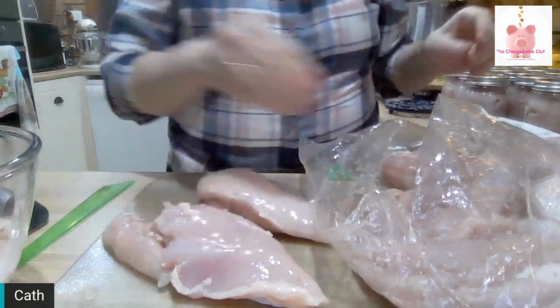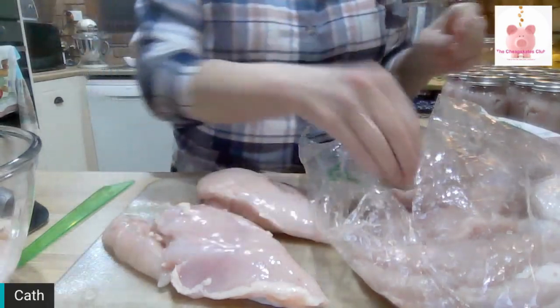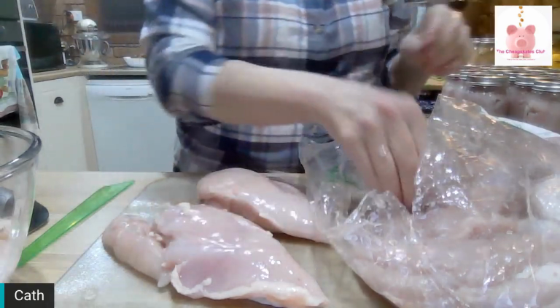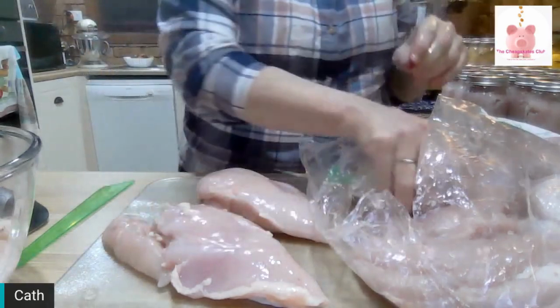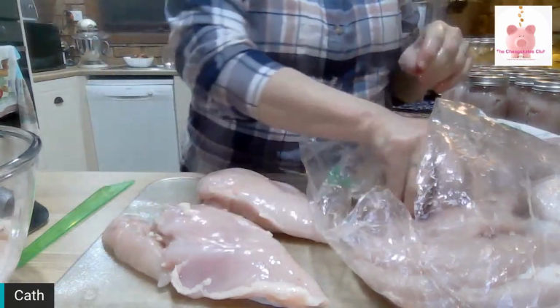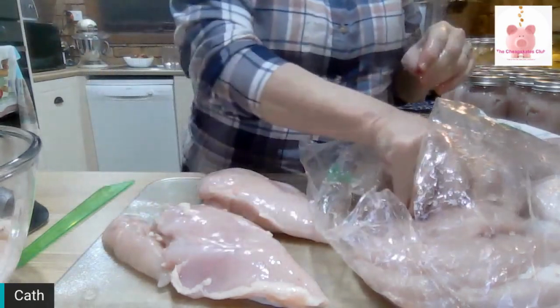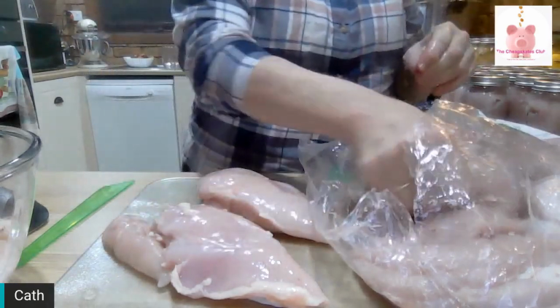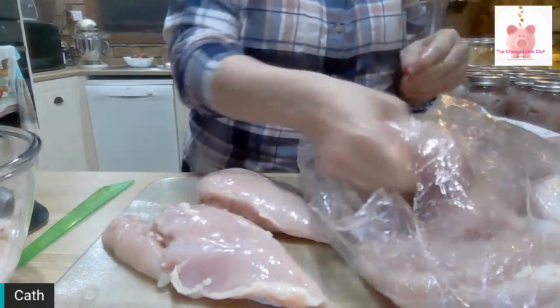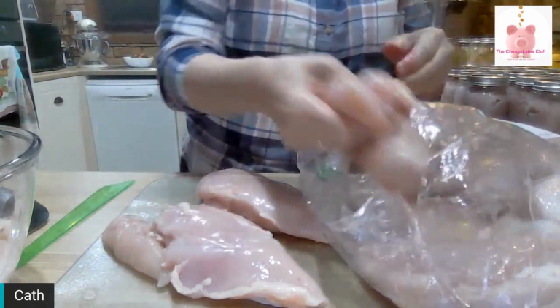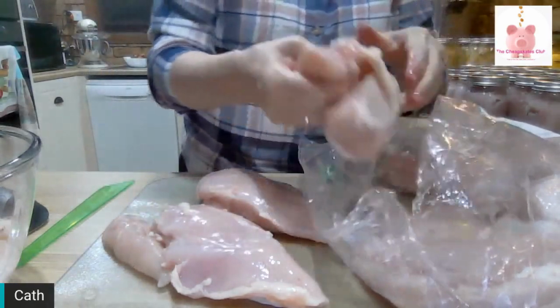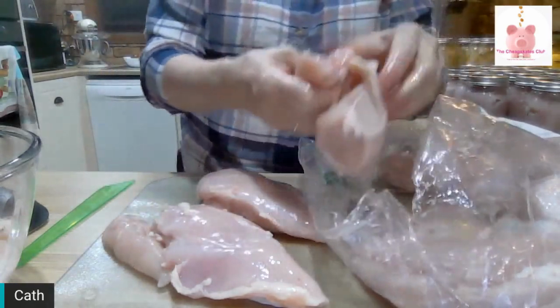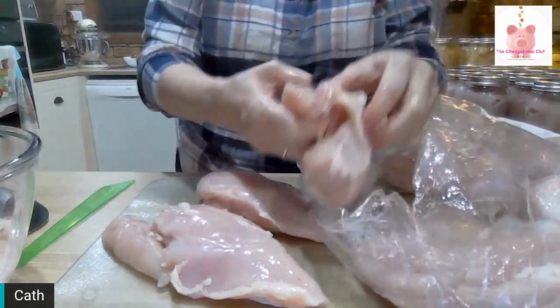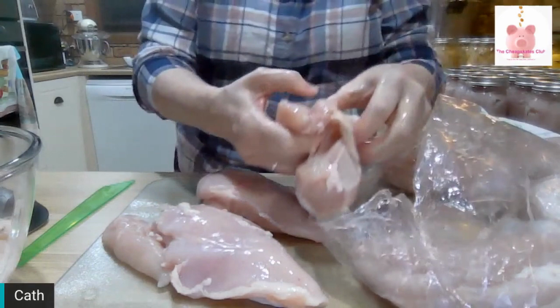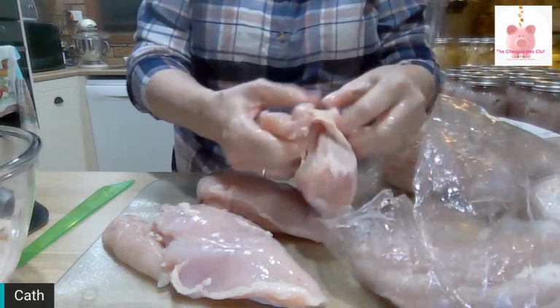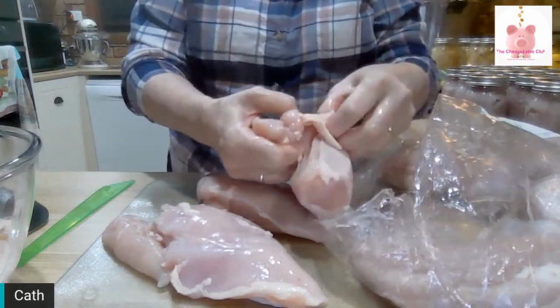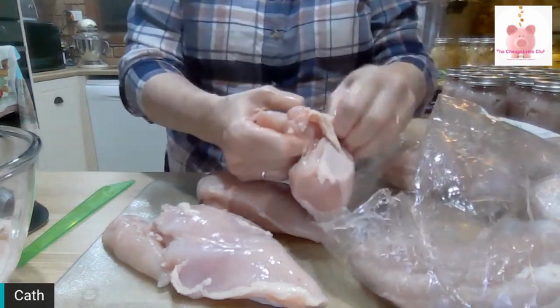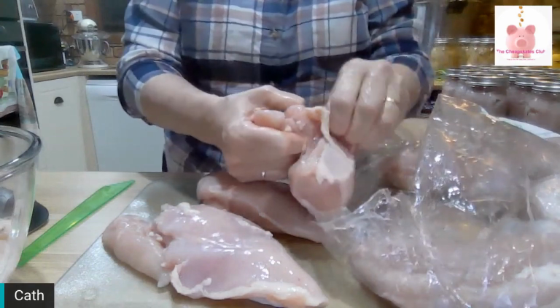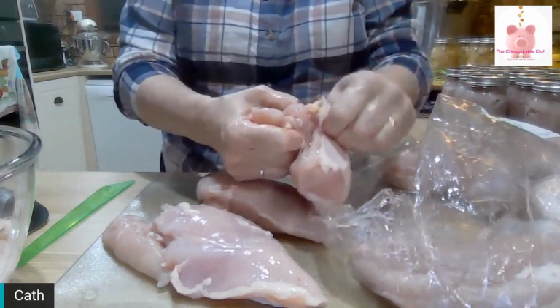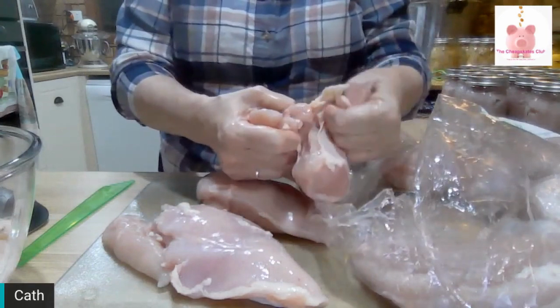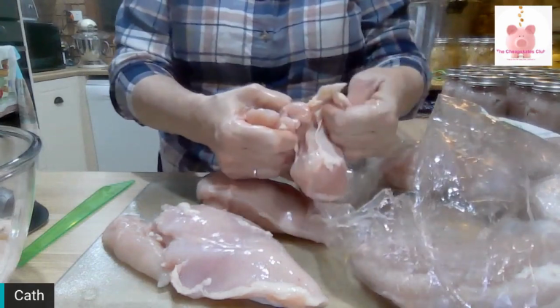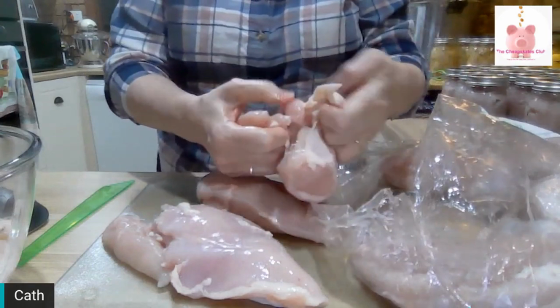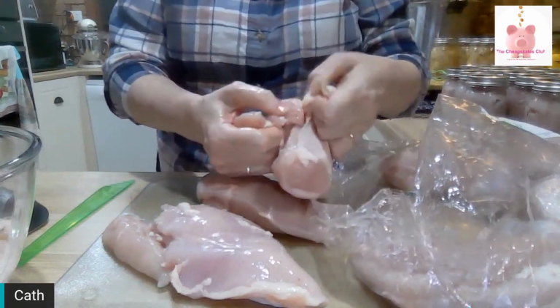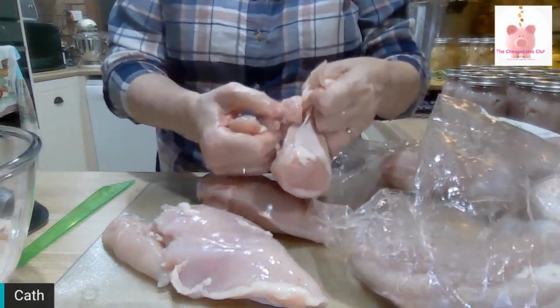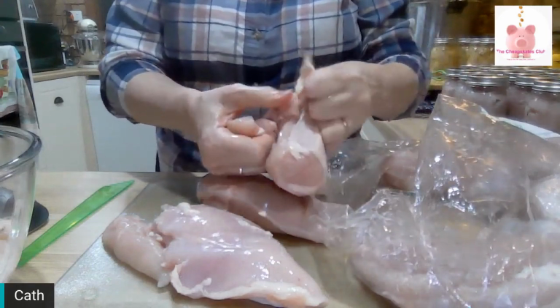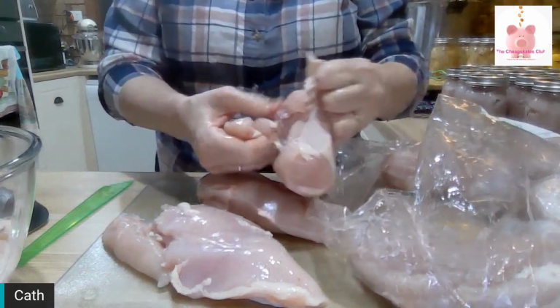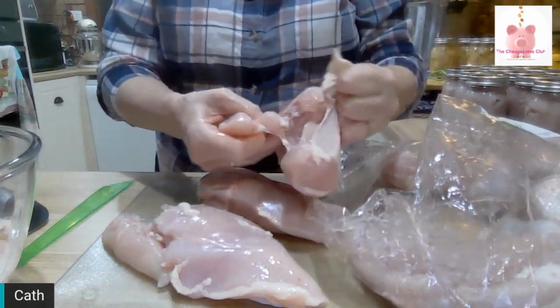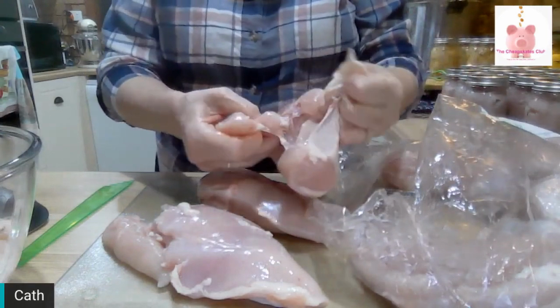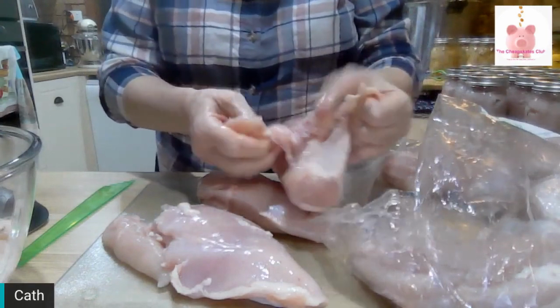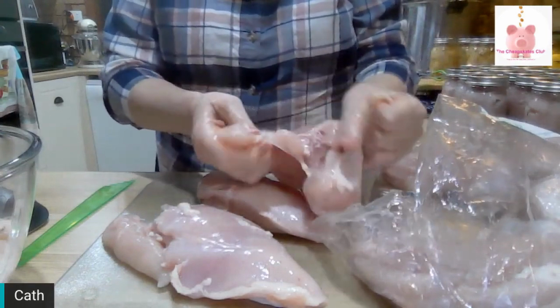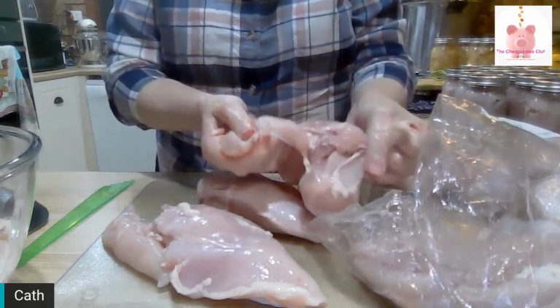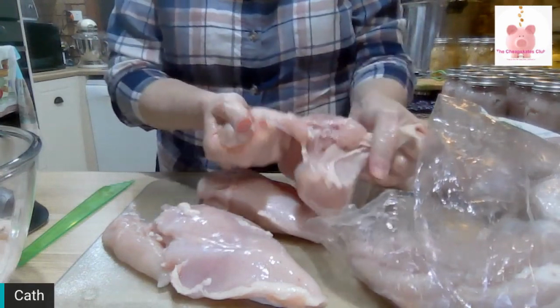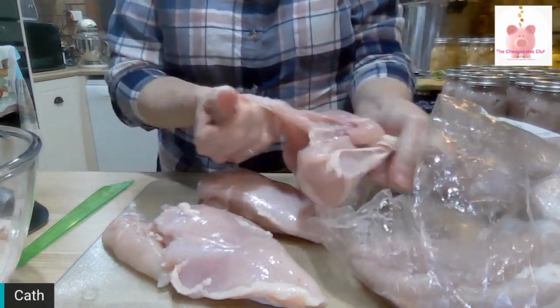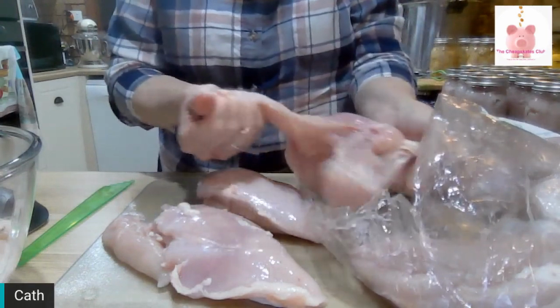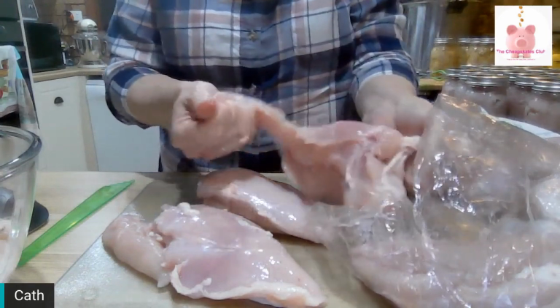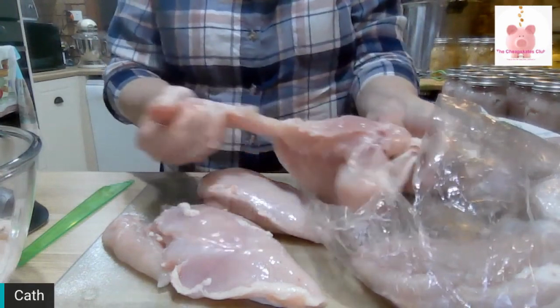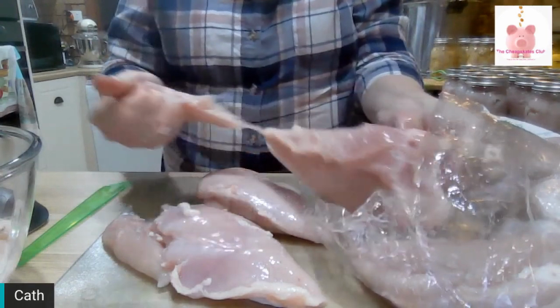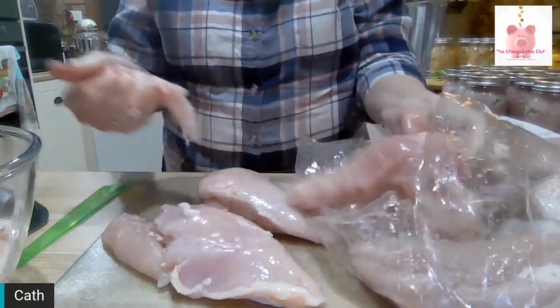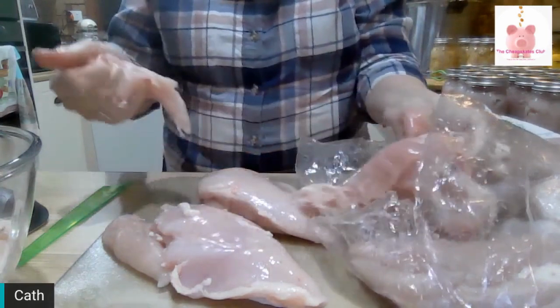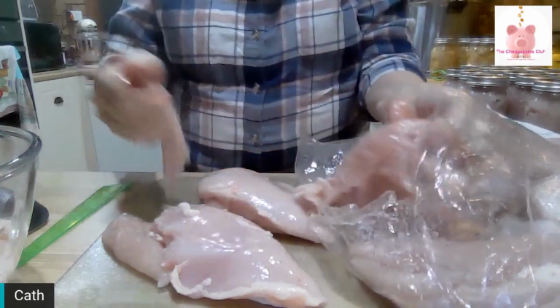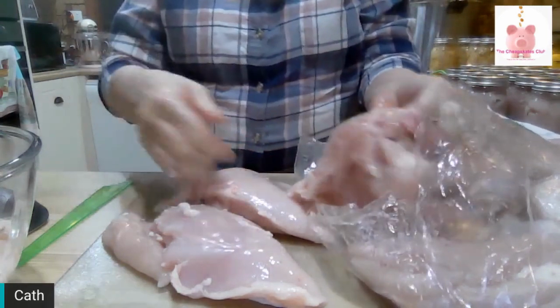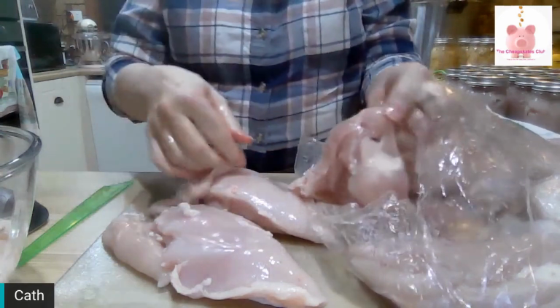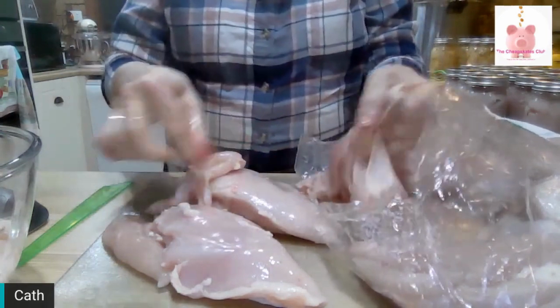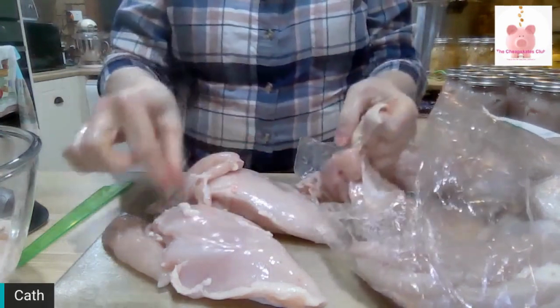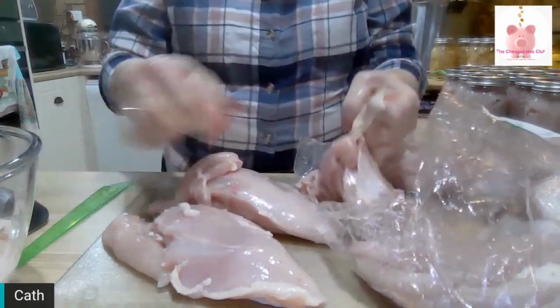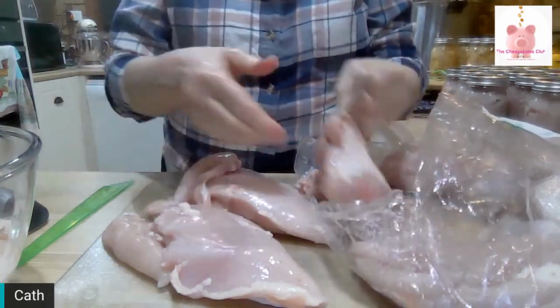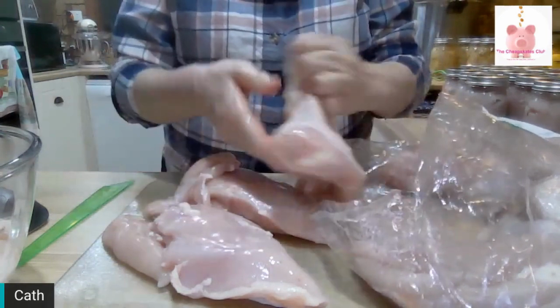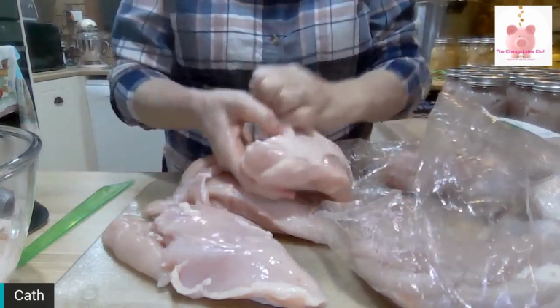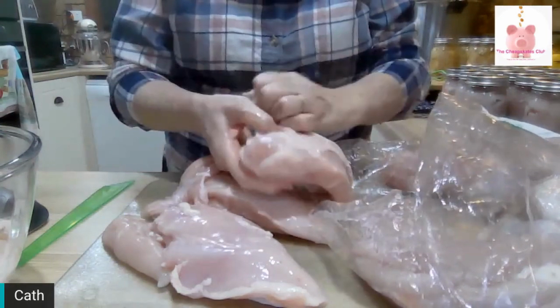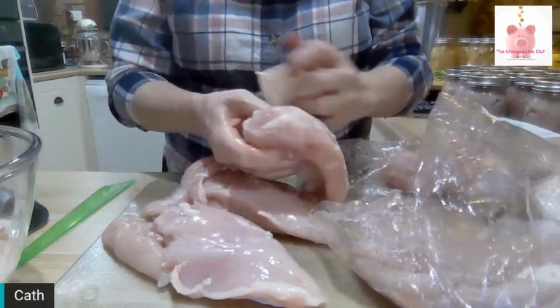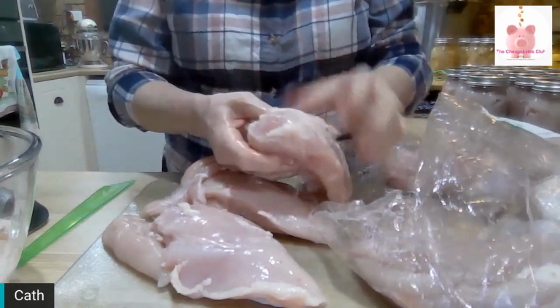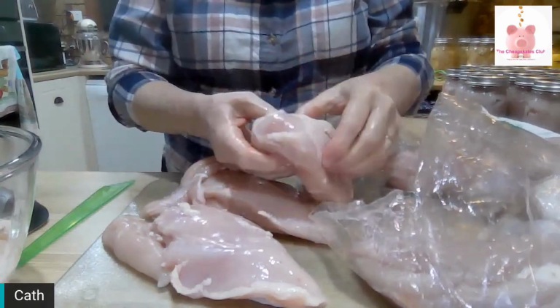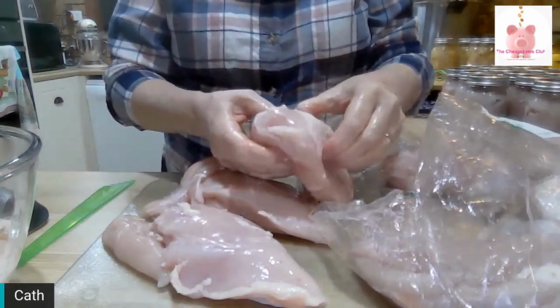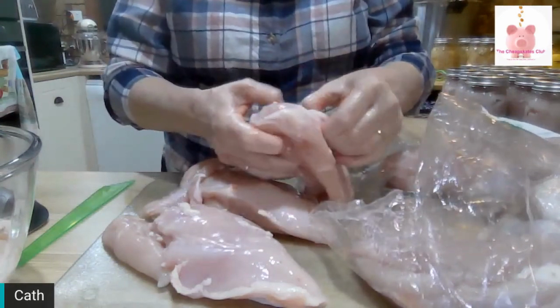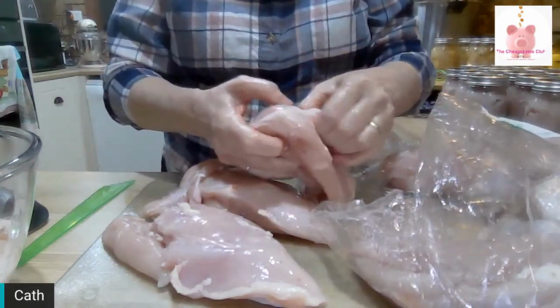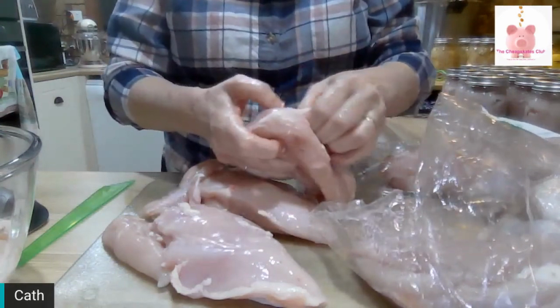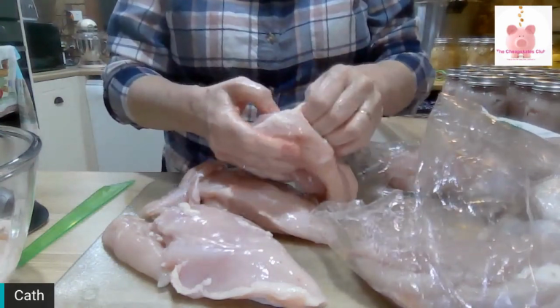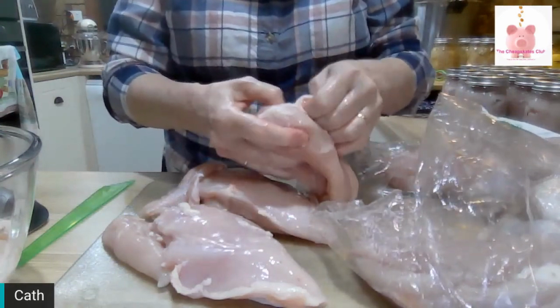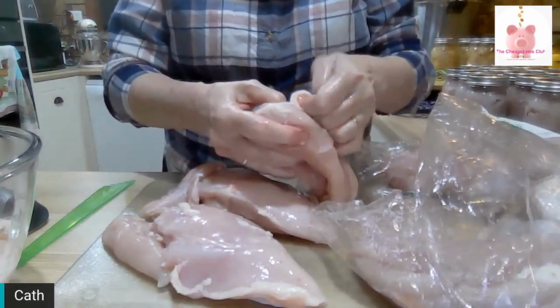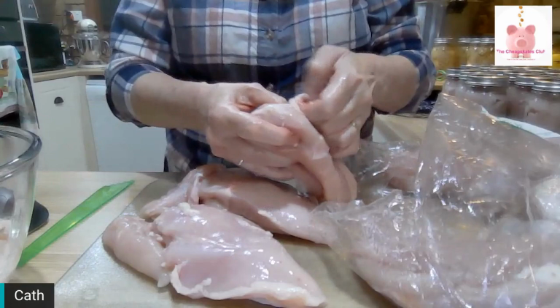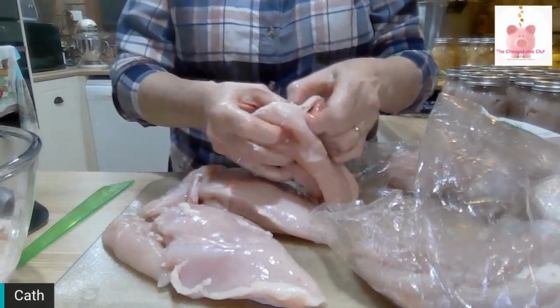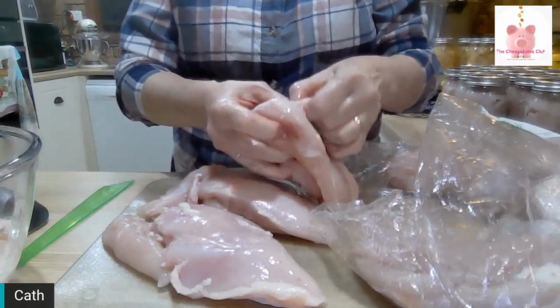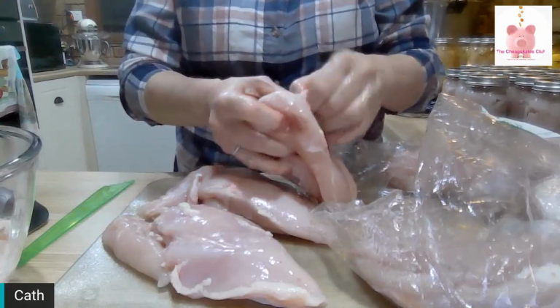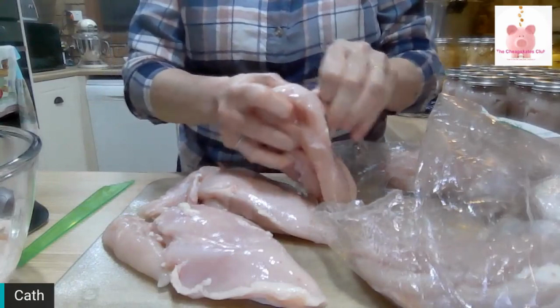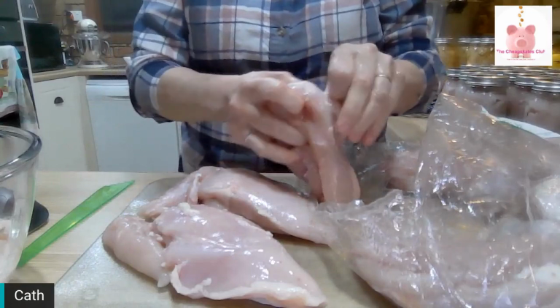Don't throw away good meat, folks. I don't worry too much about the little bits of fat.